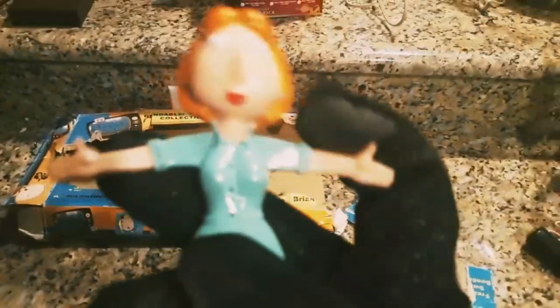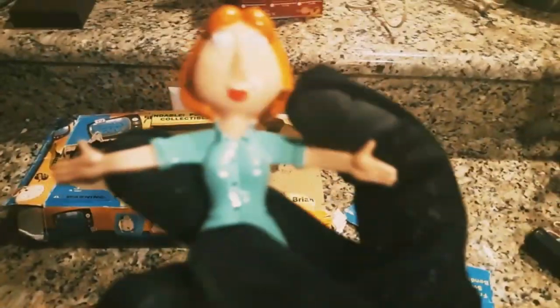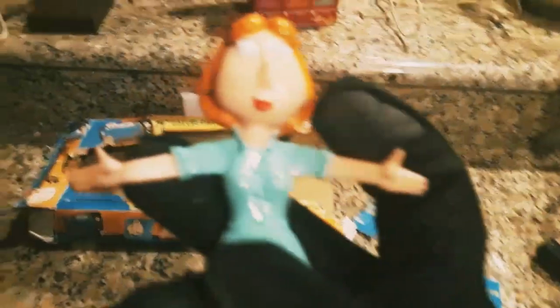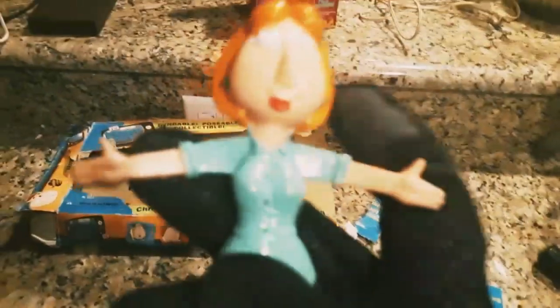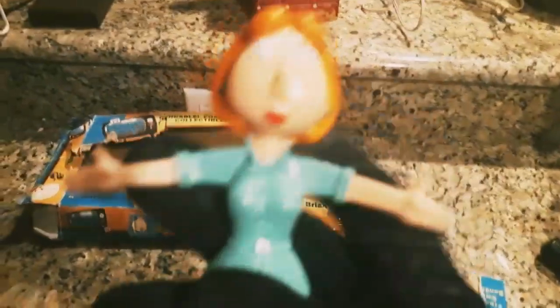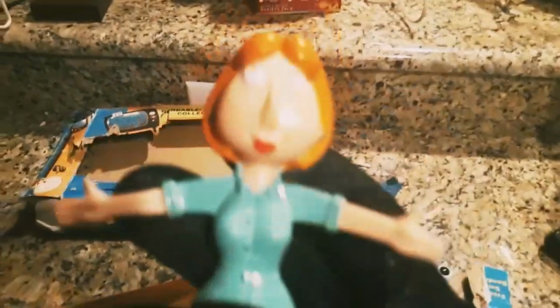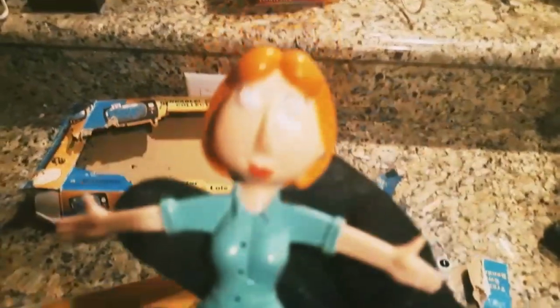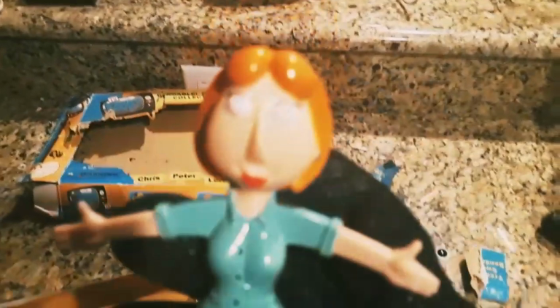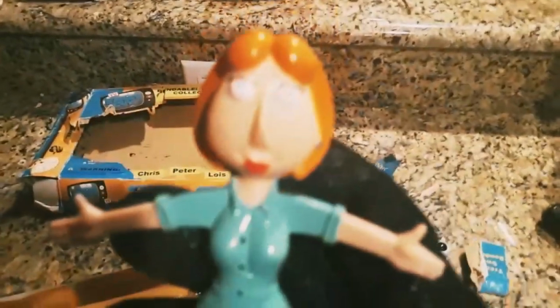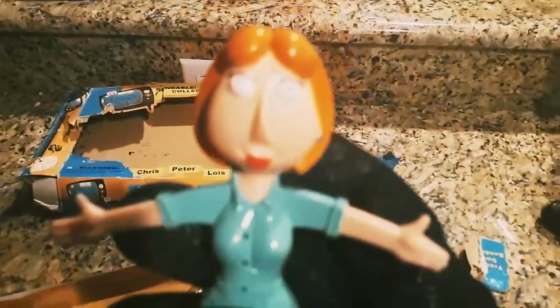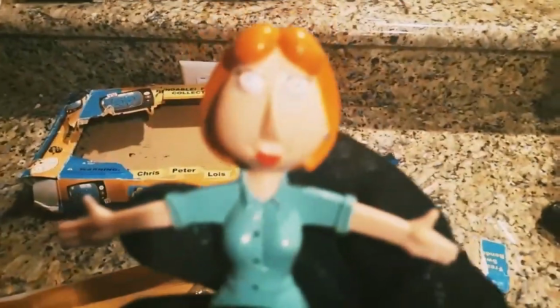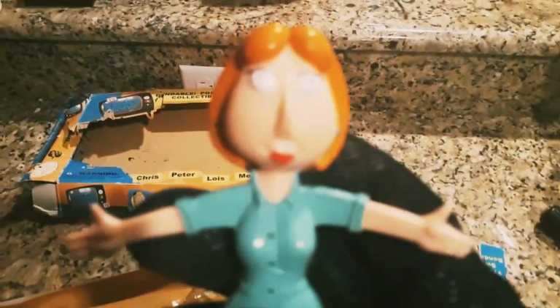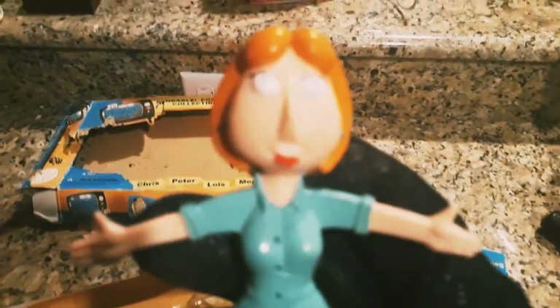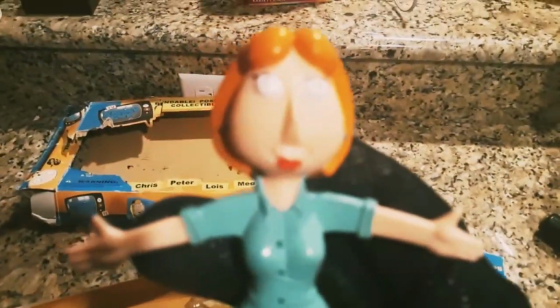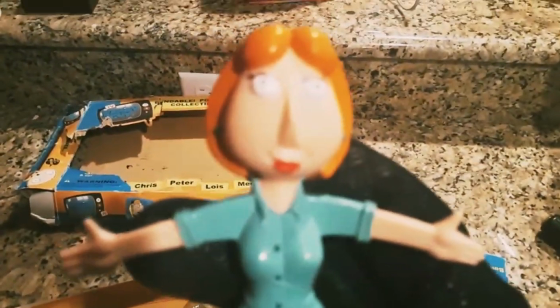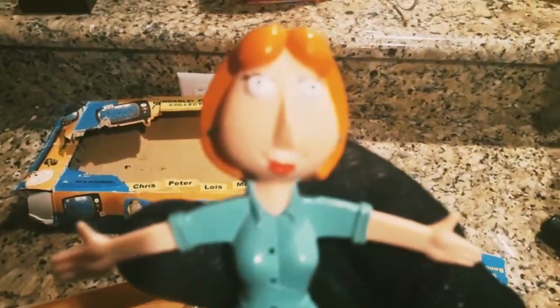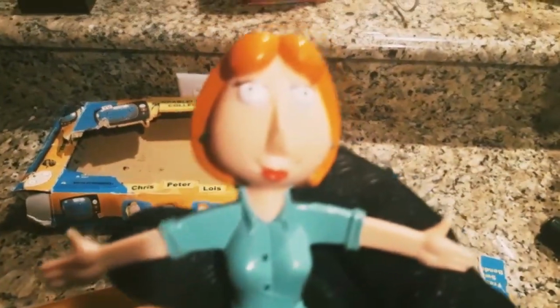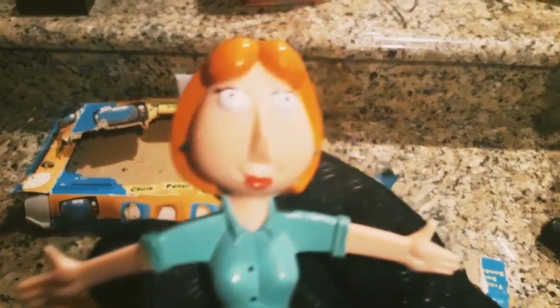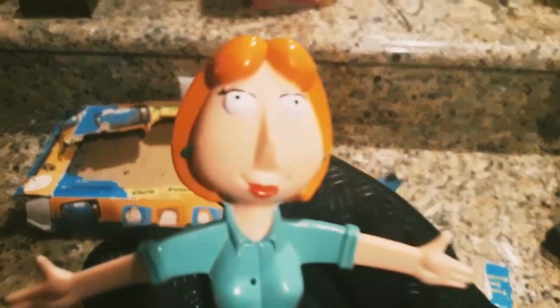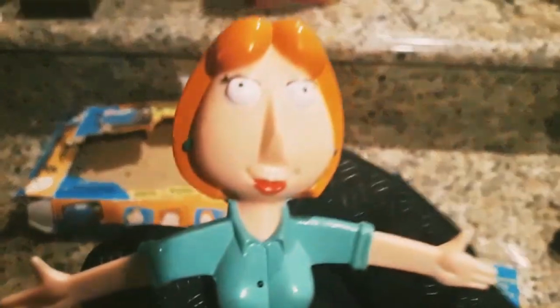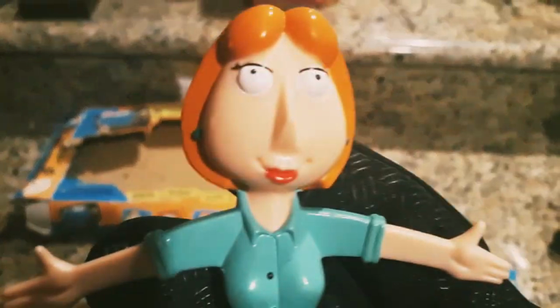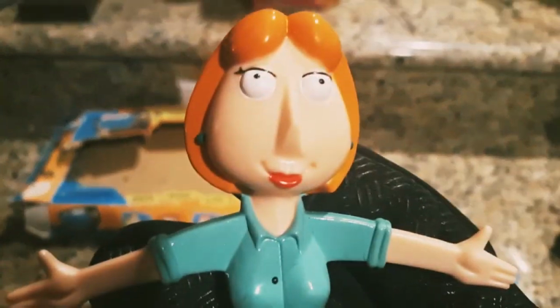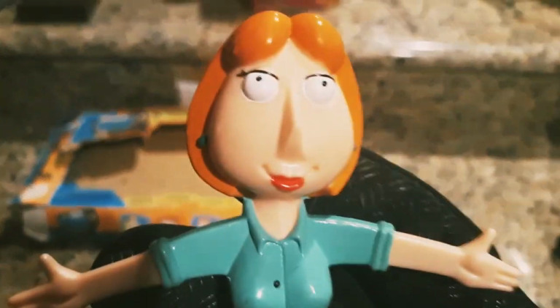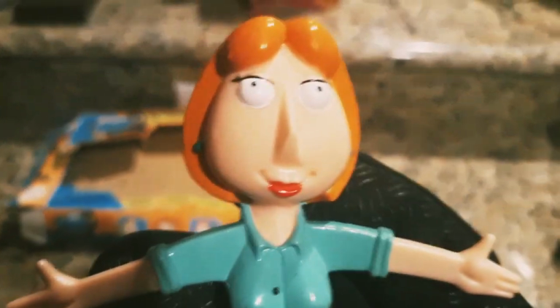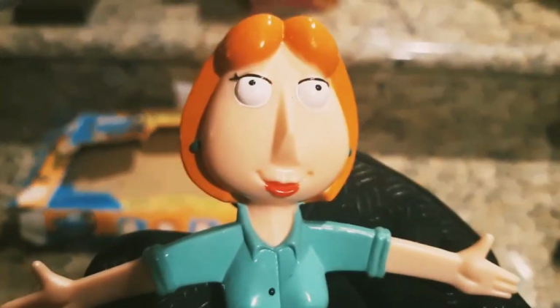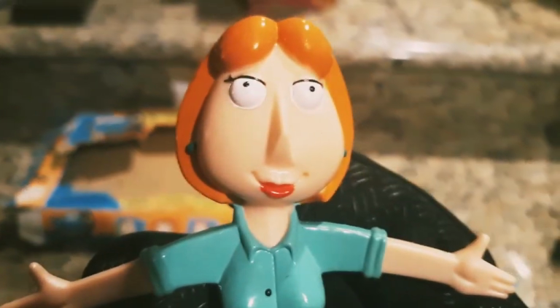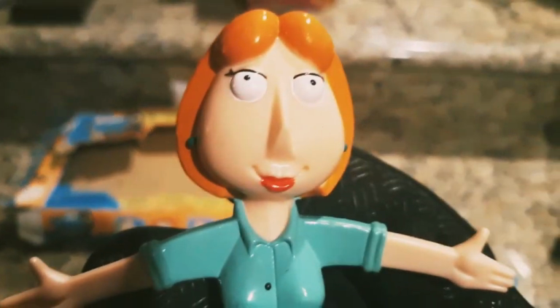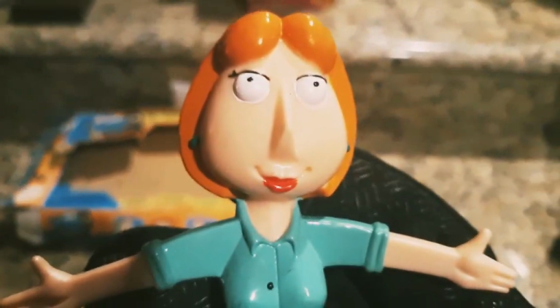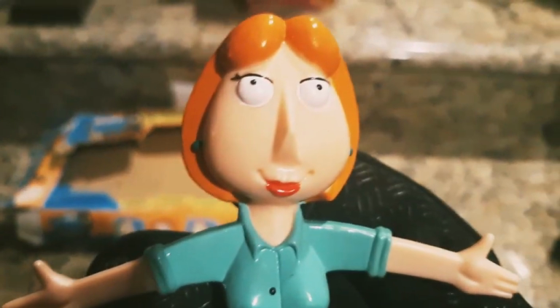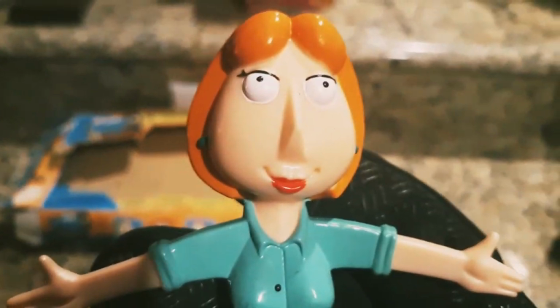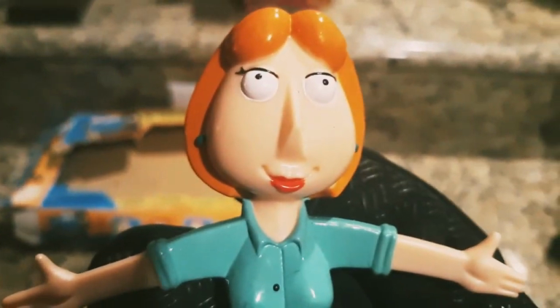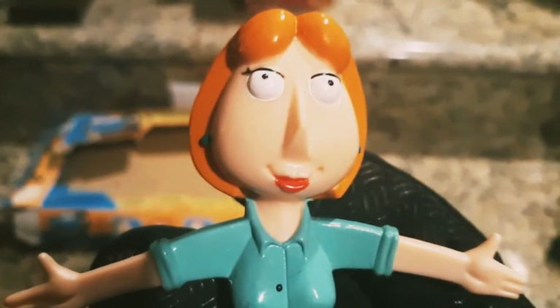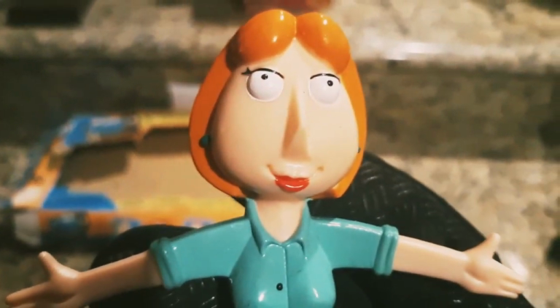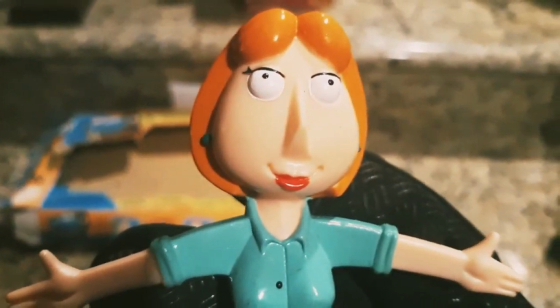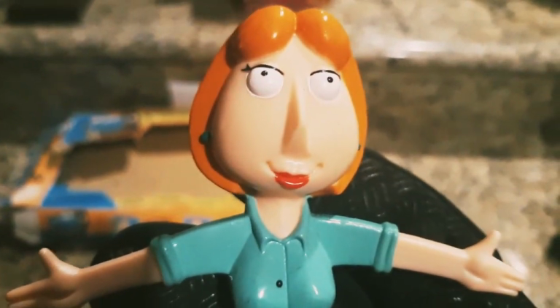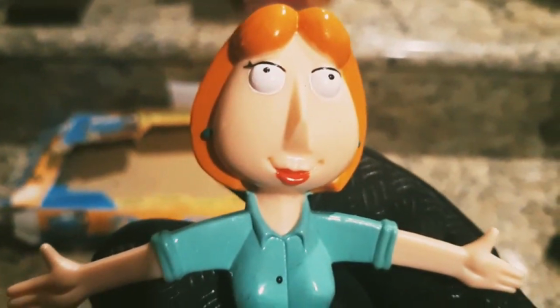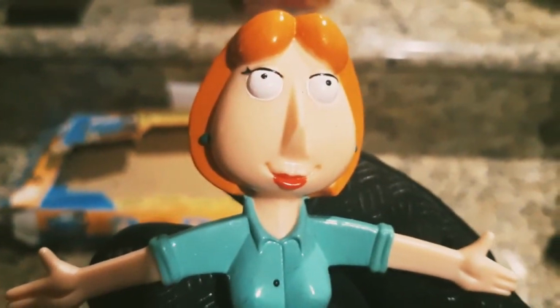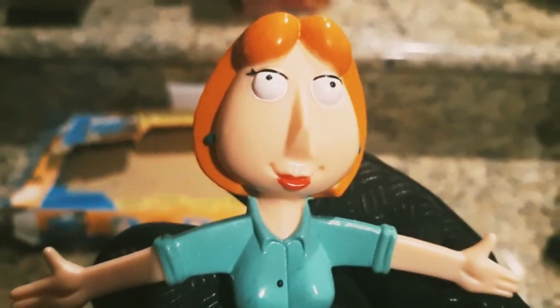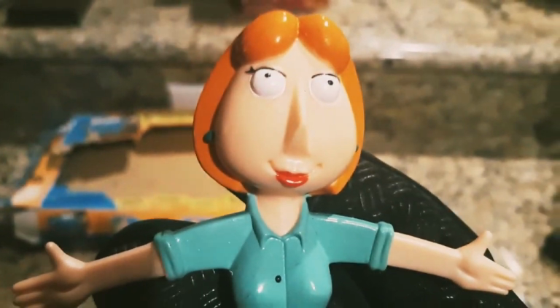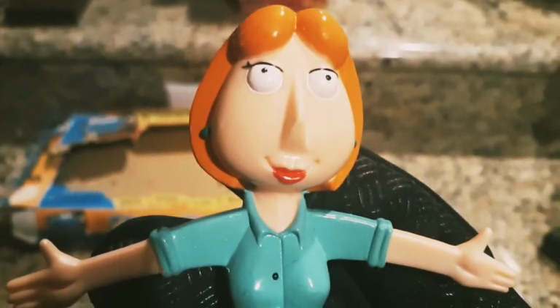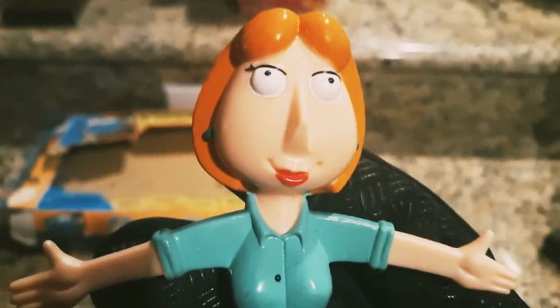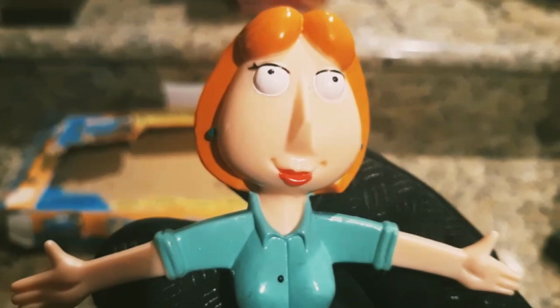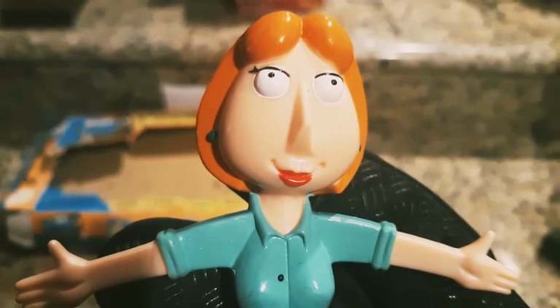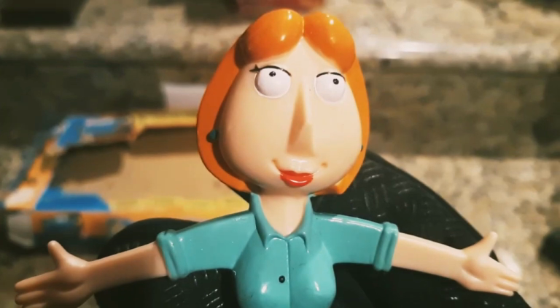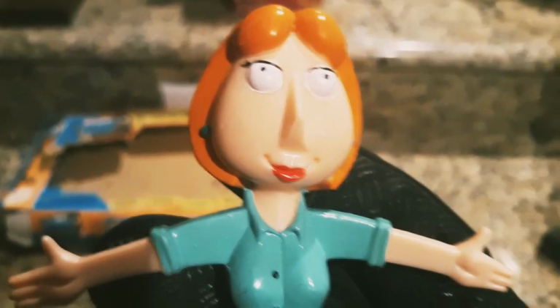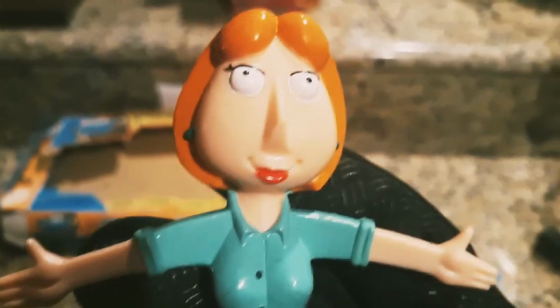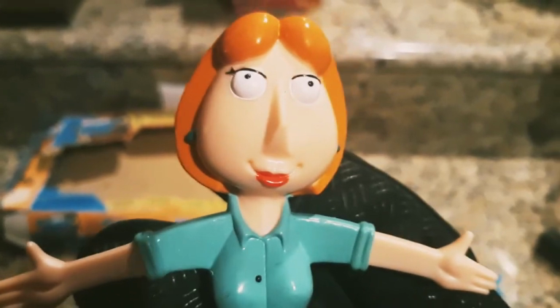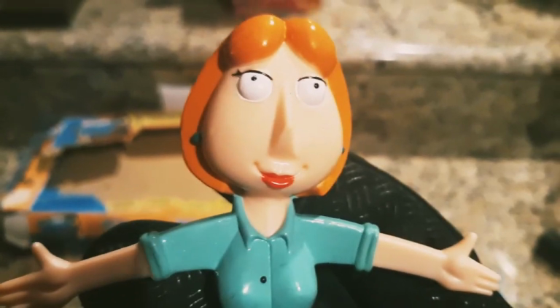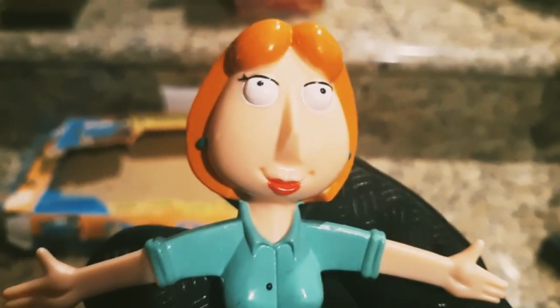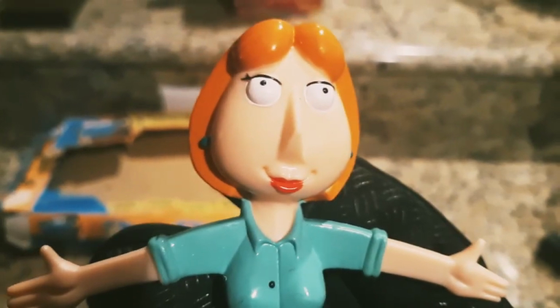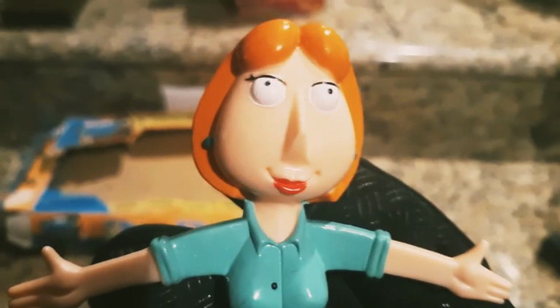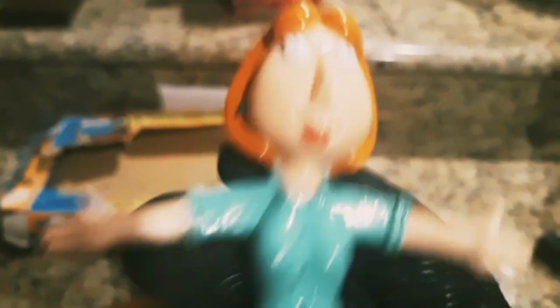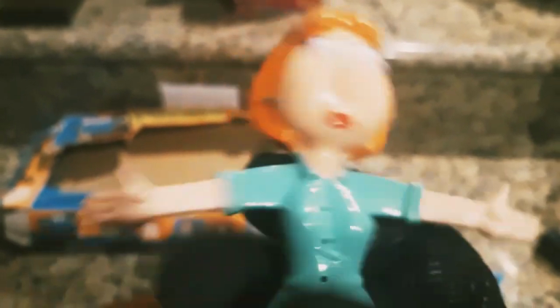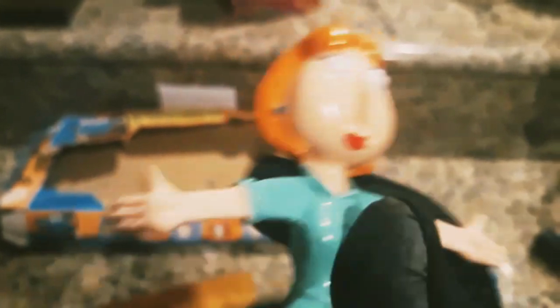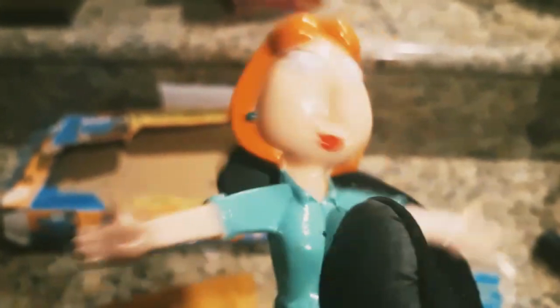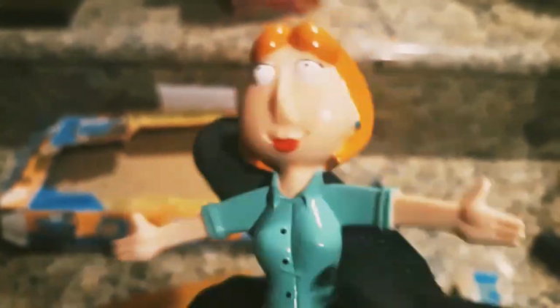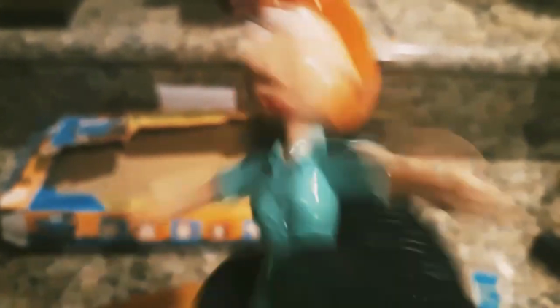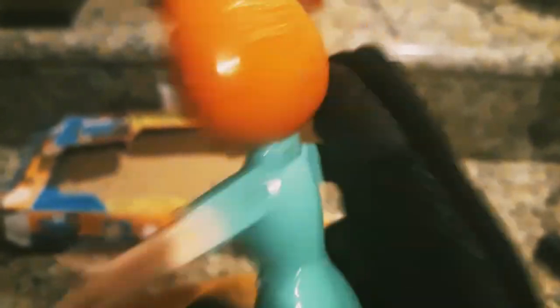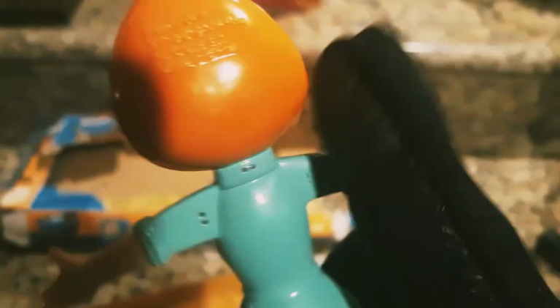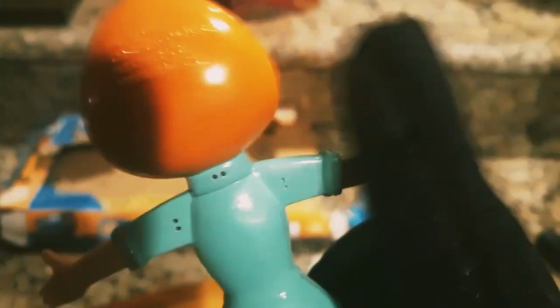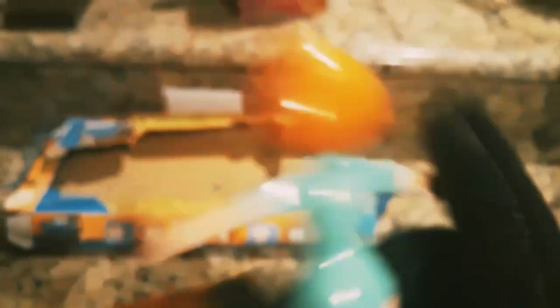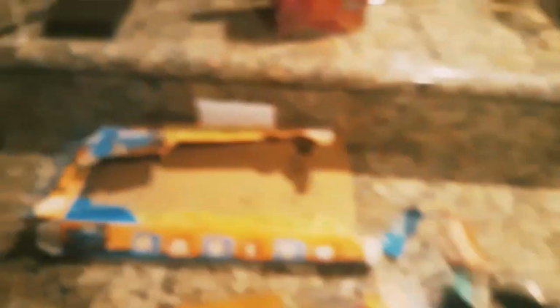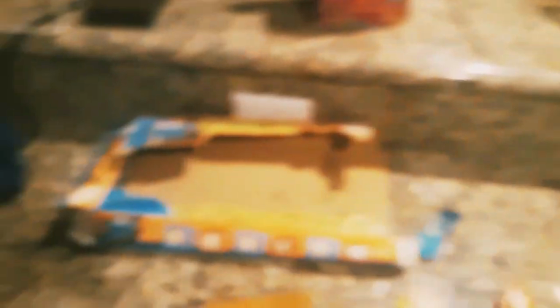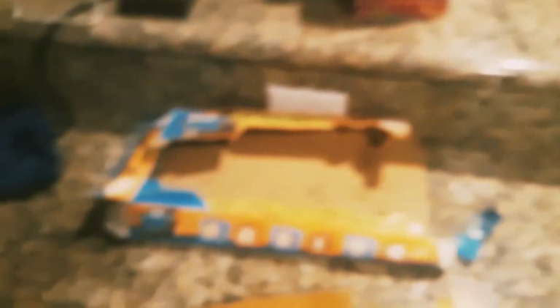We got Louis Griffin — that's my favorite character. Air holes.